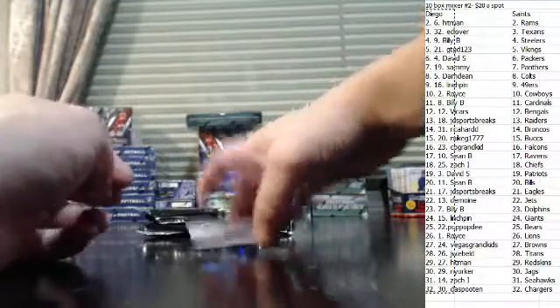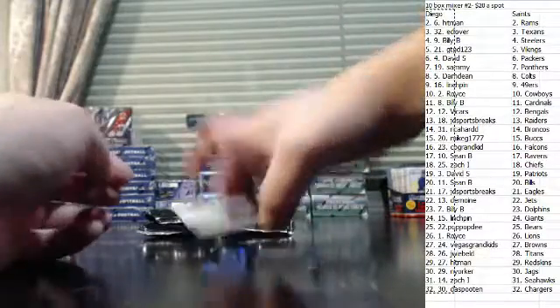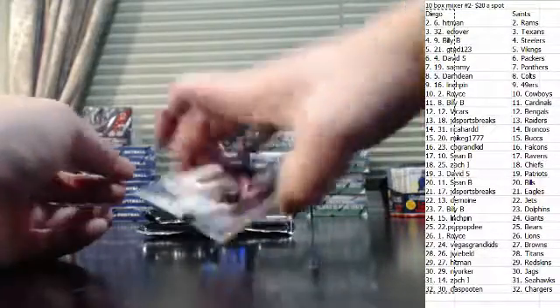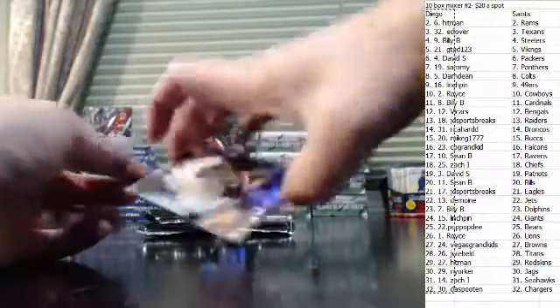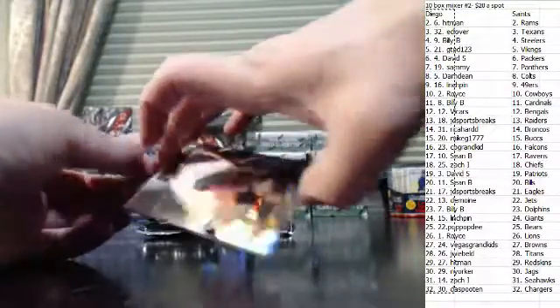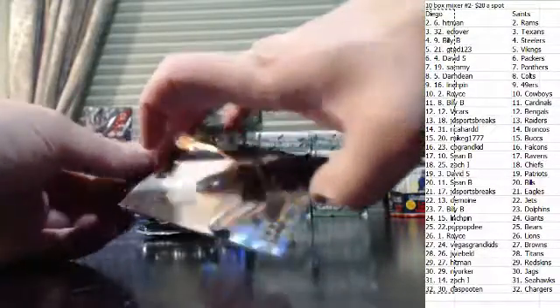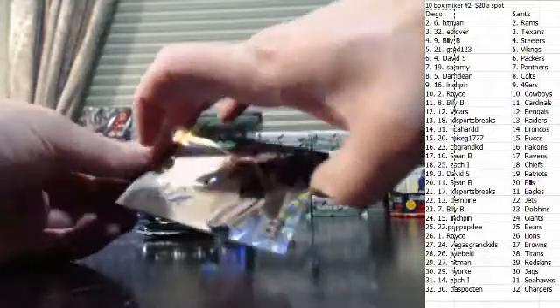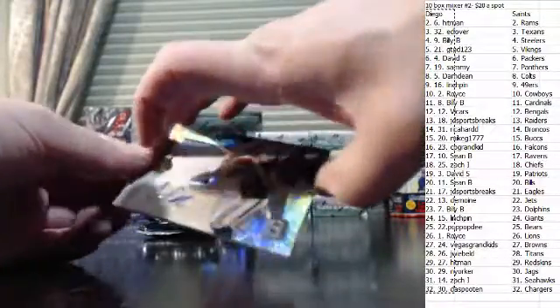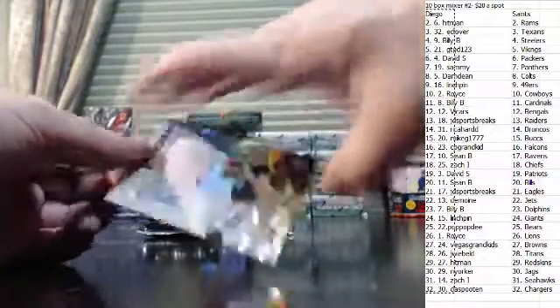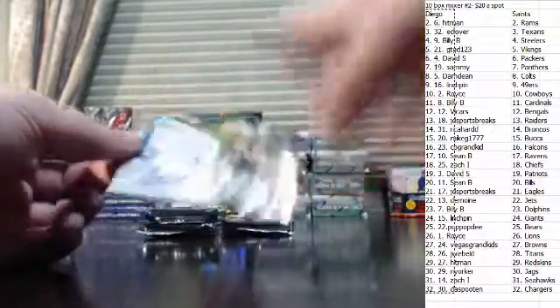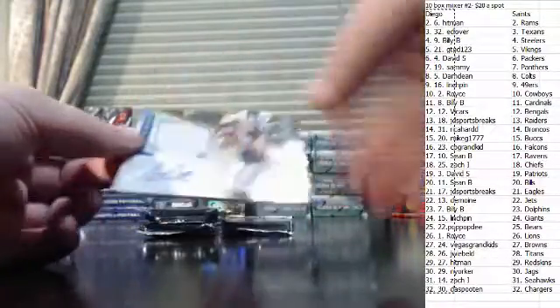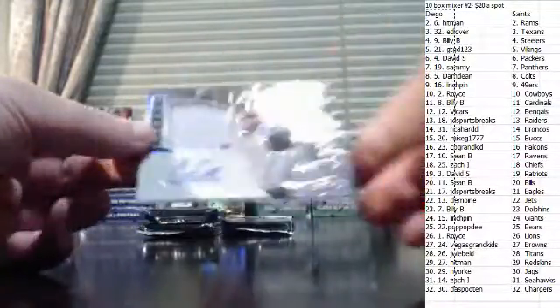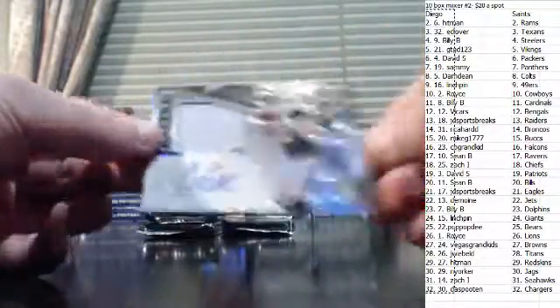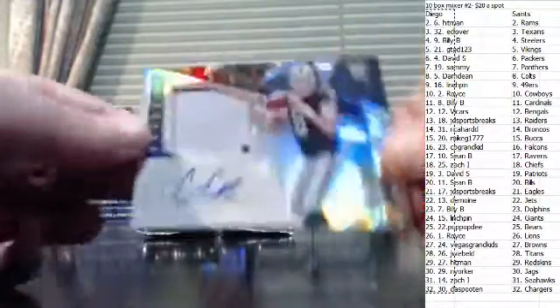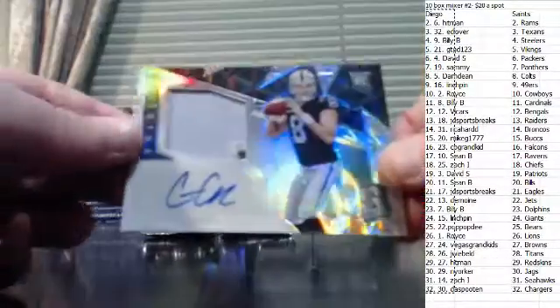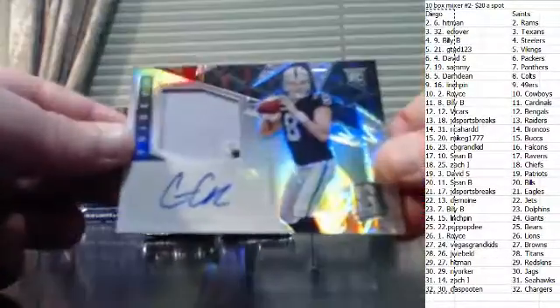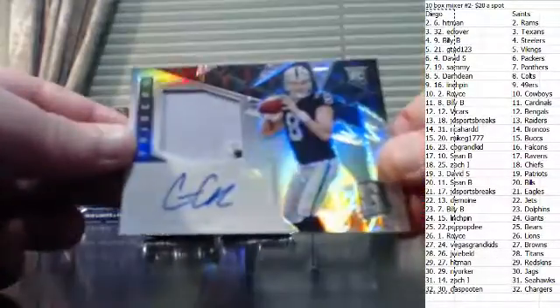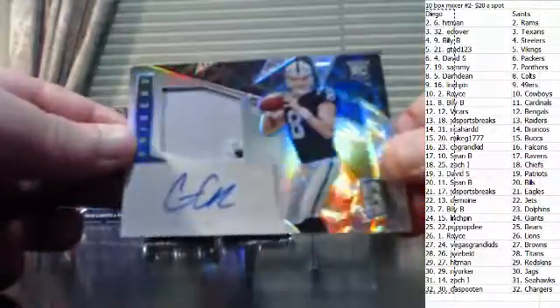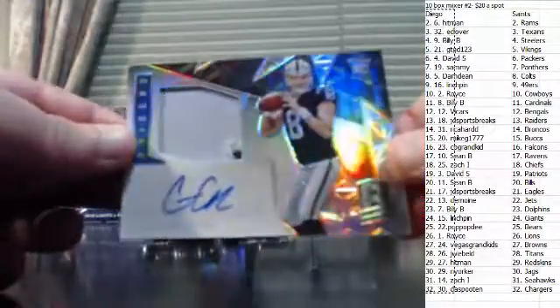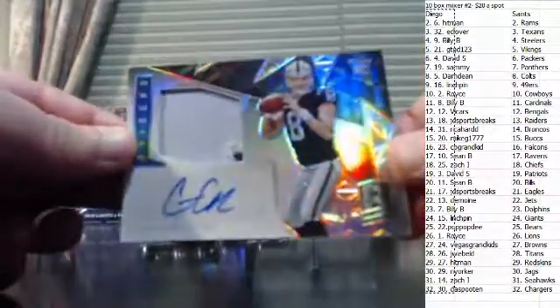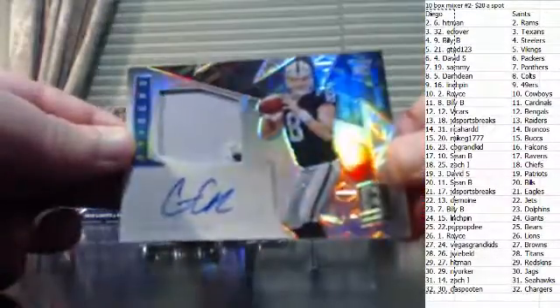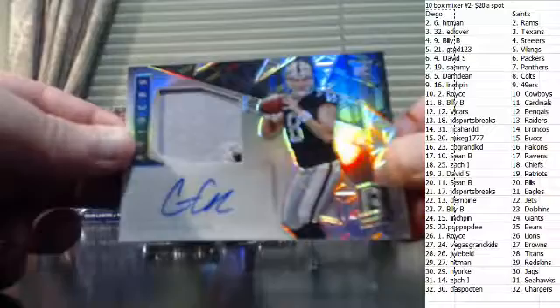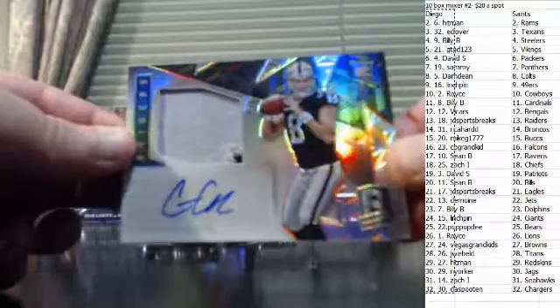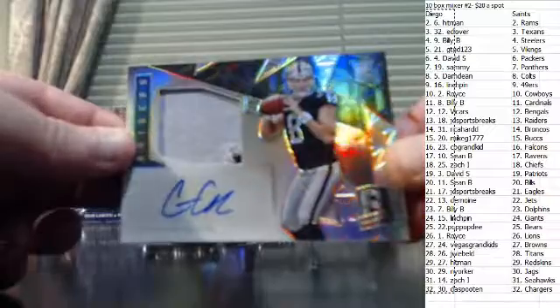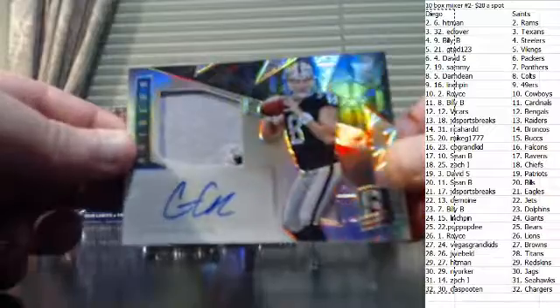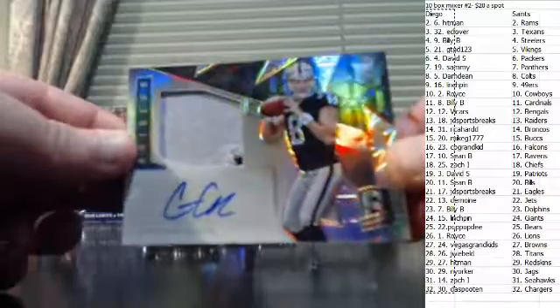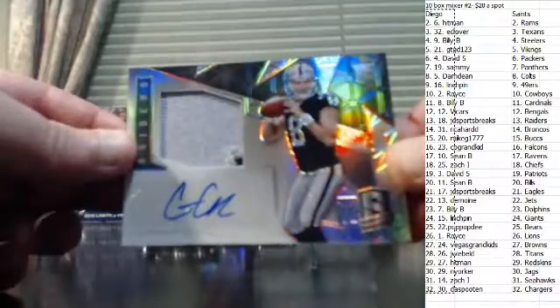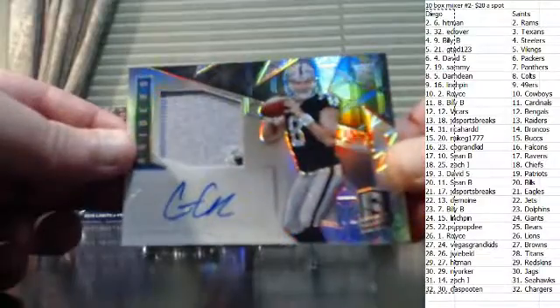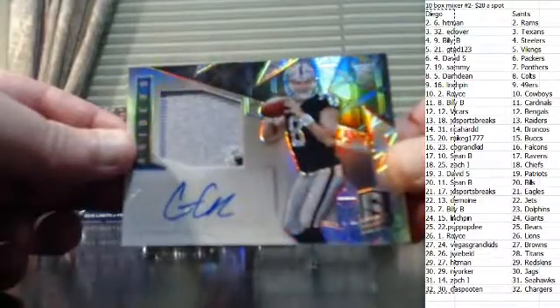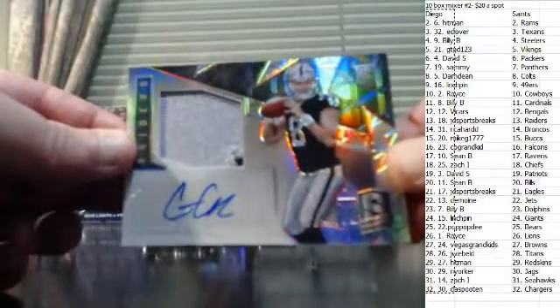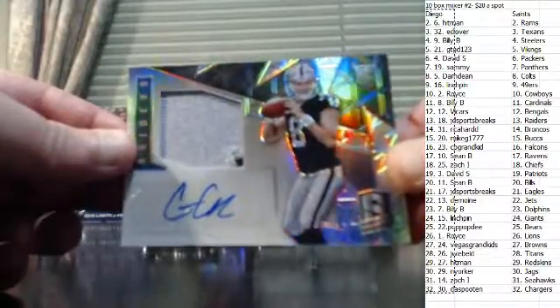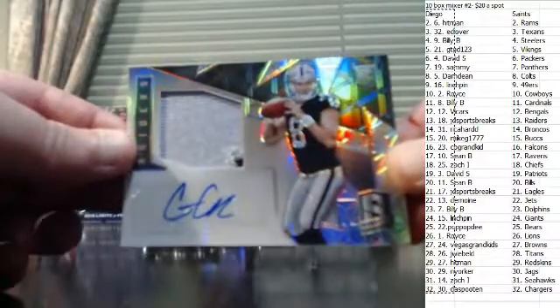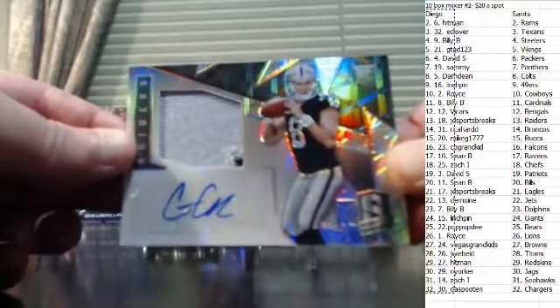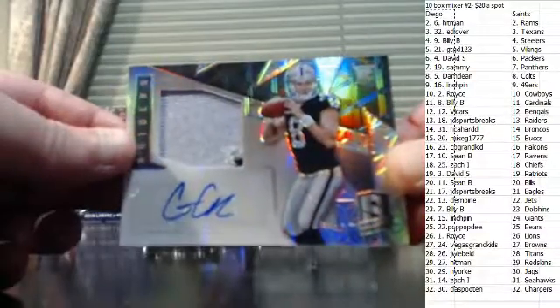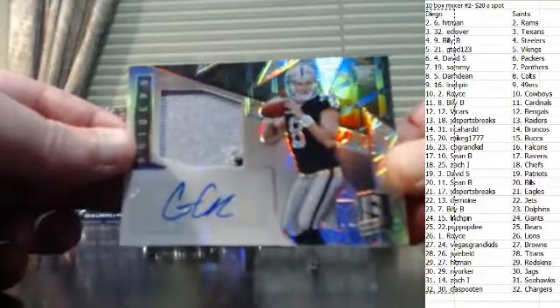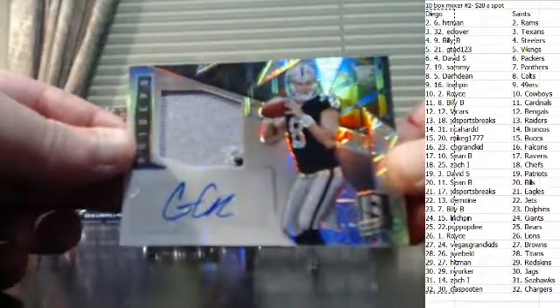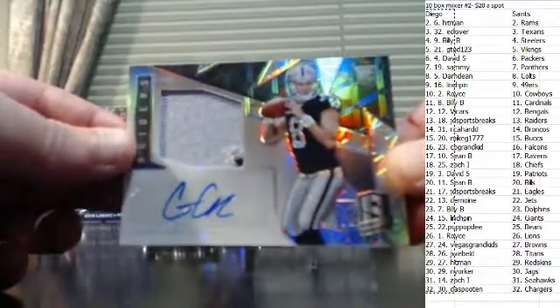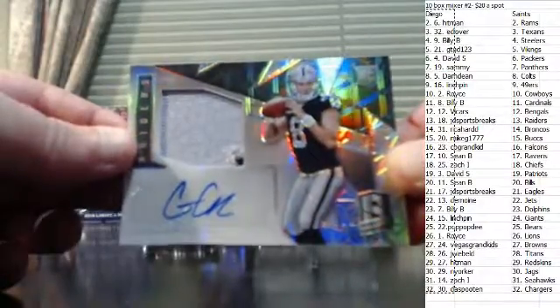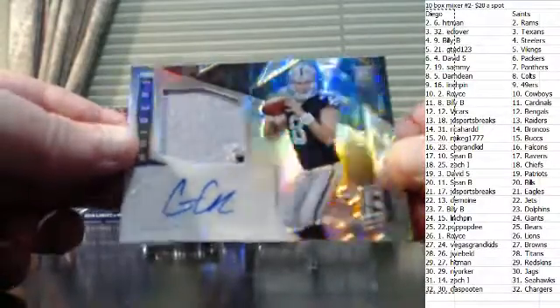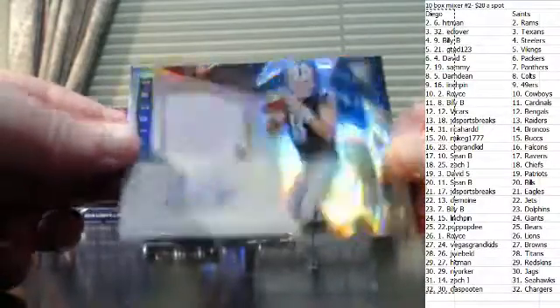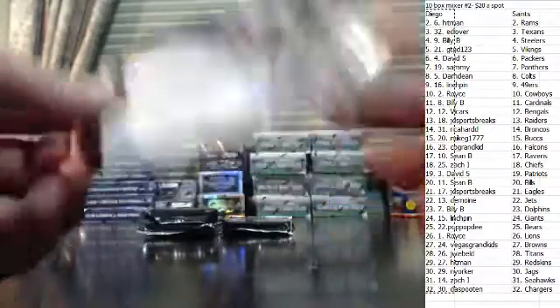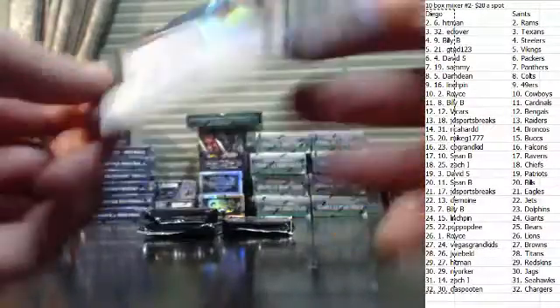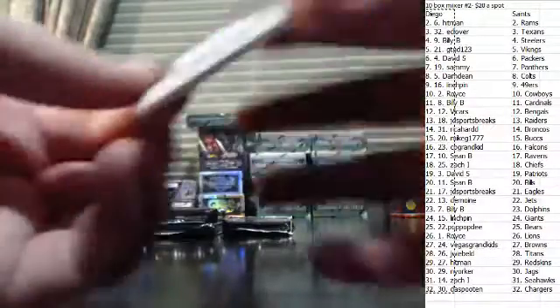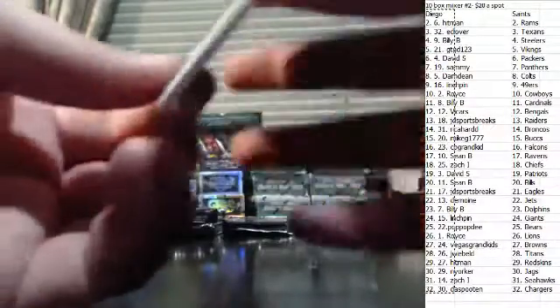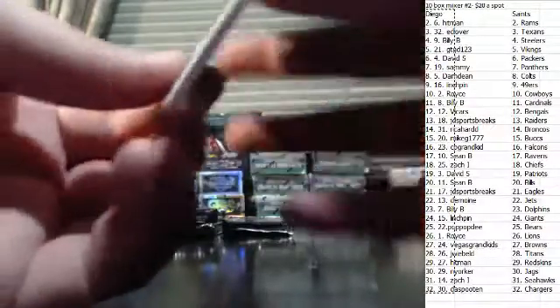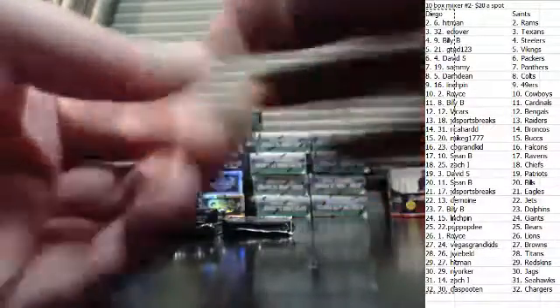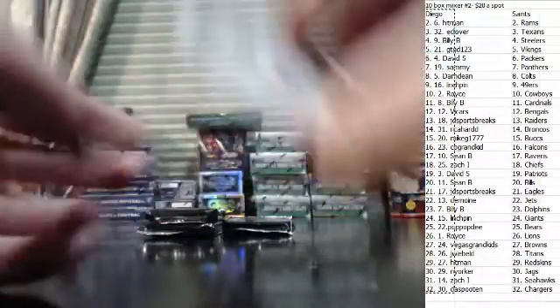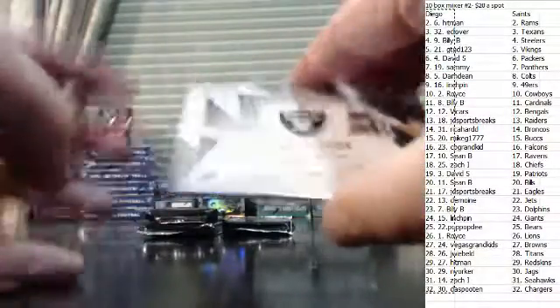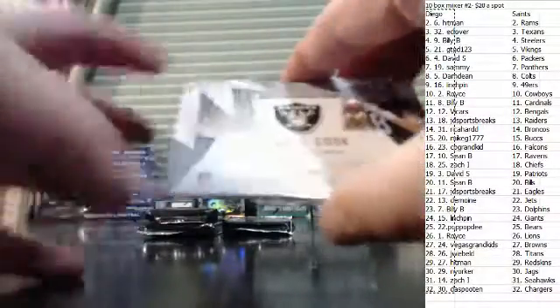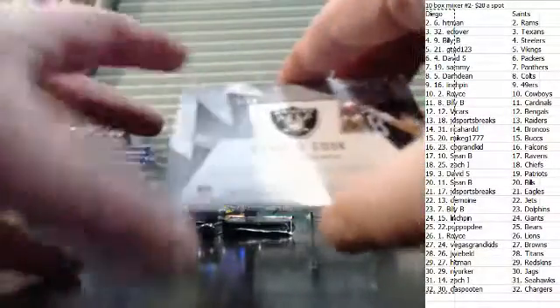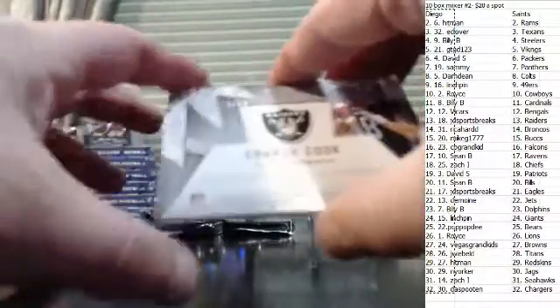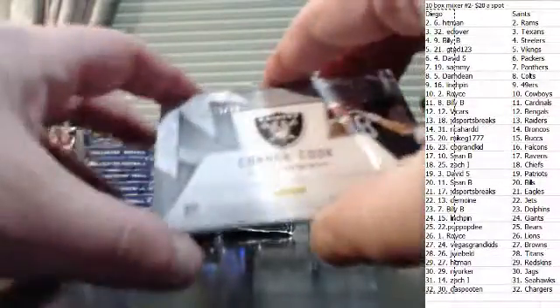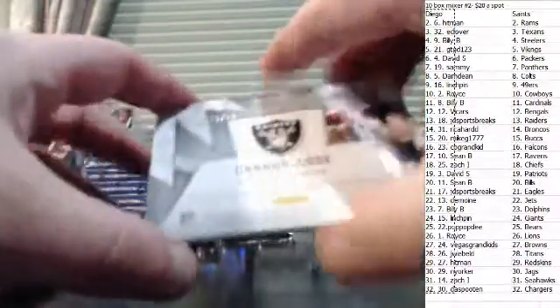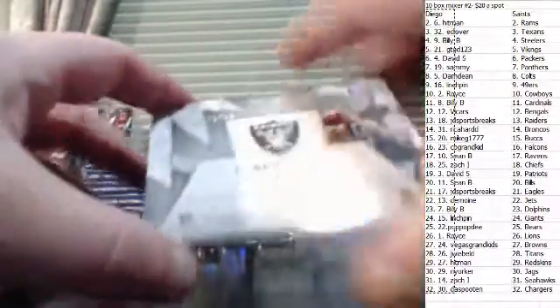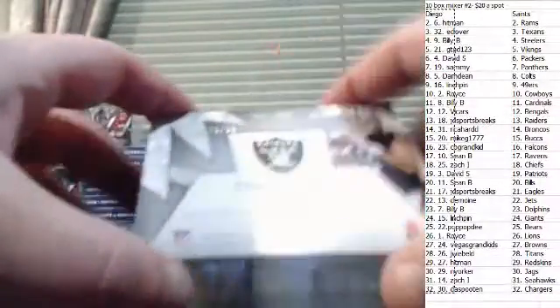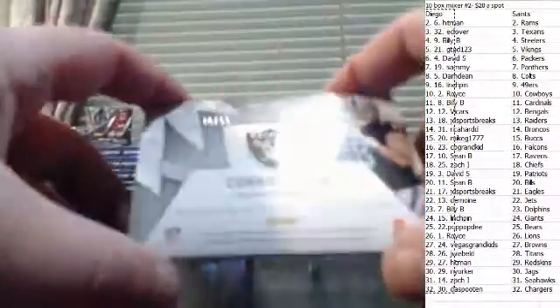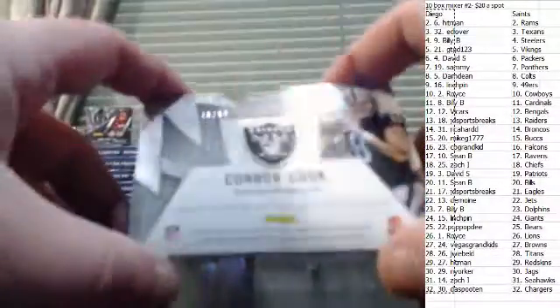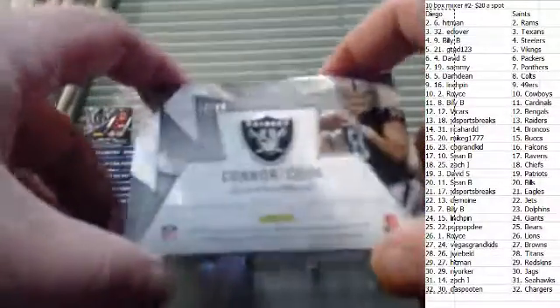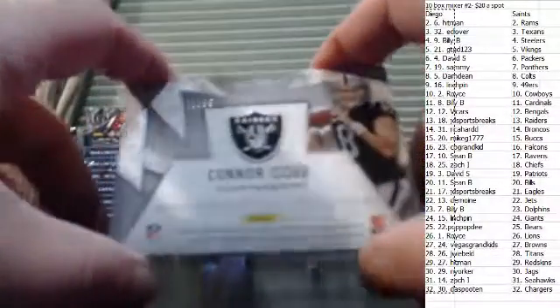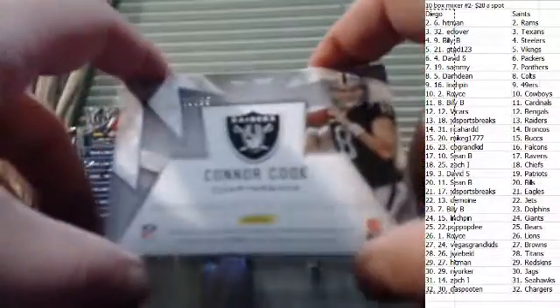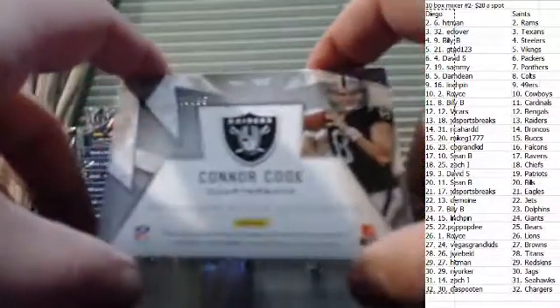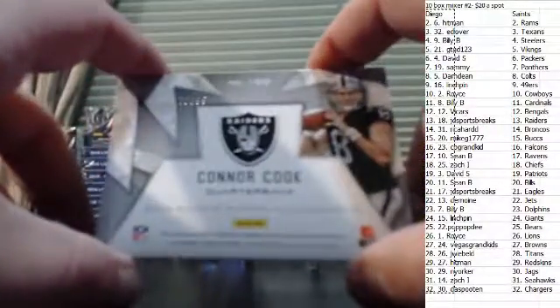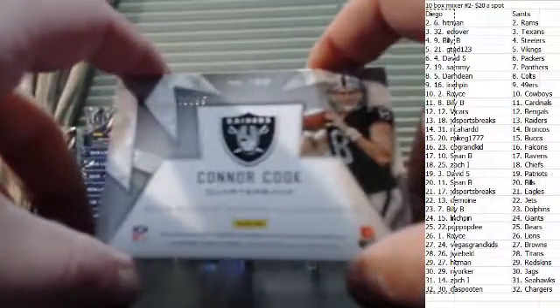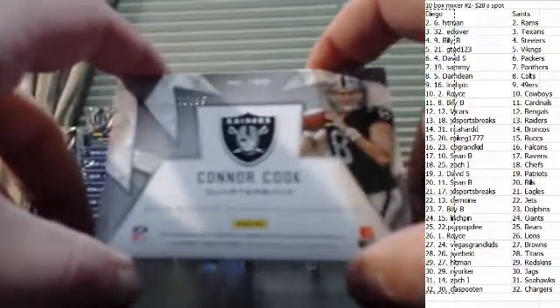Two-color patch auto — Connor Cook, numbered to 99.